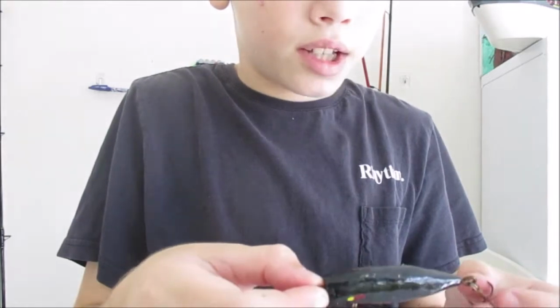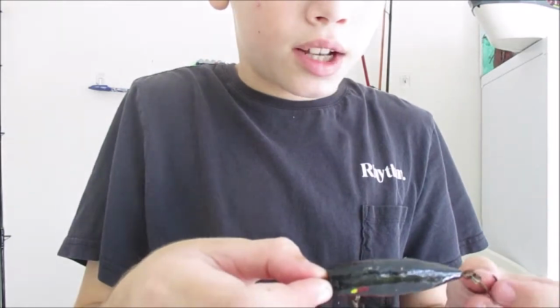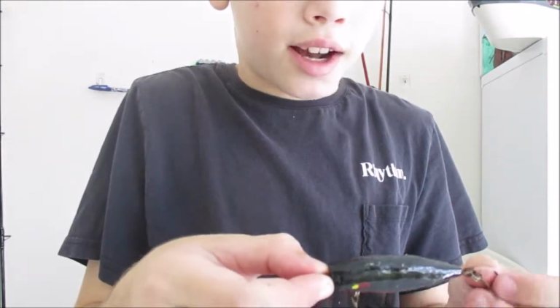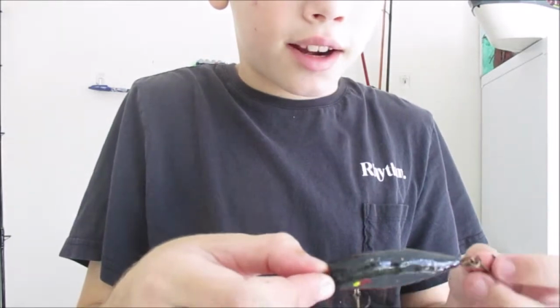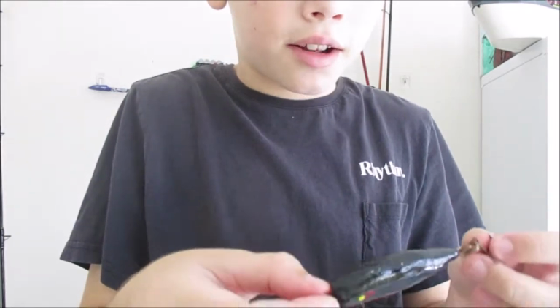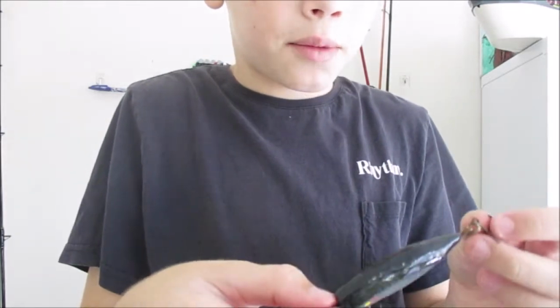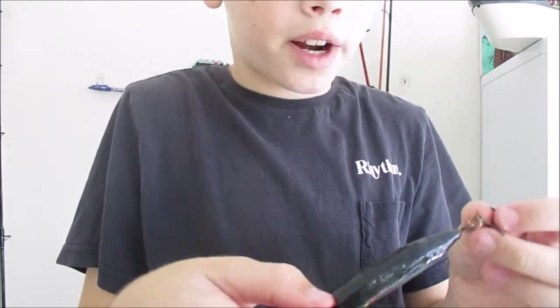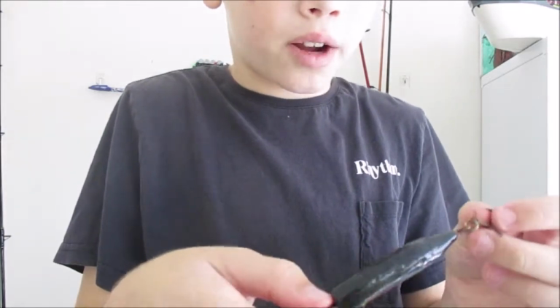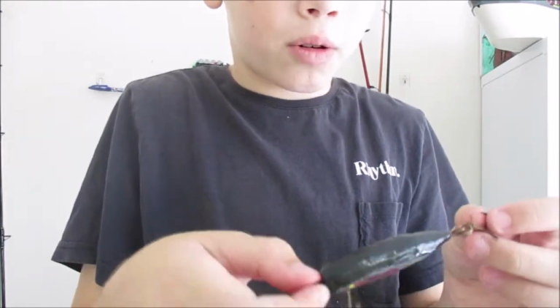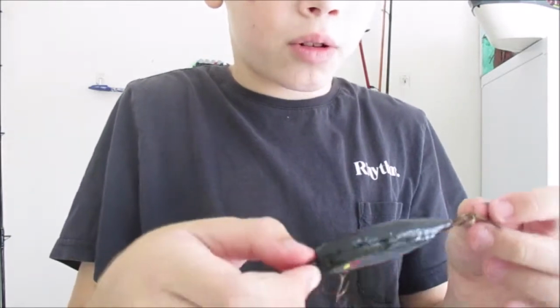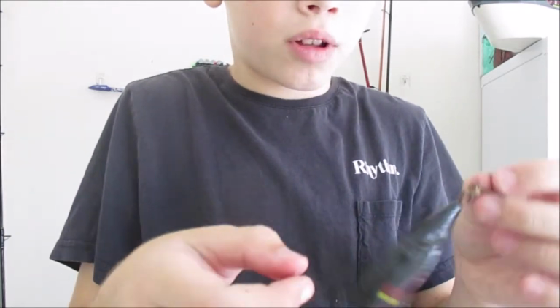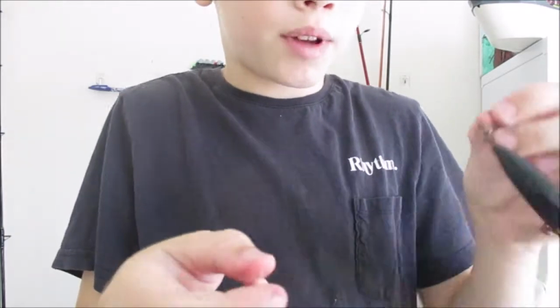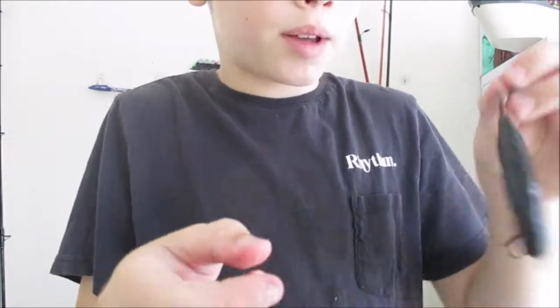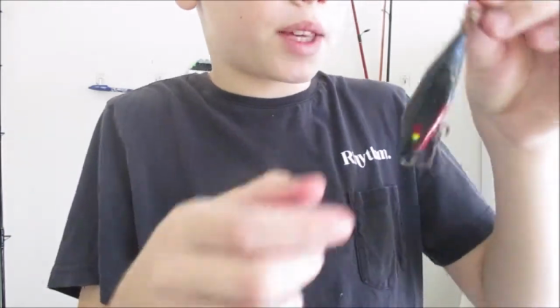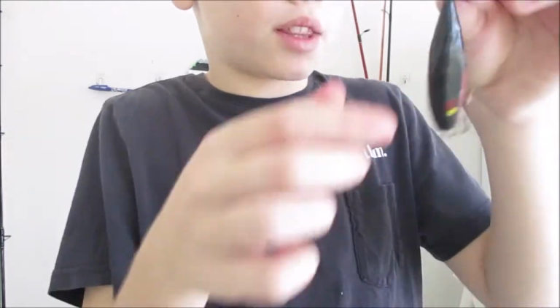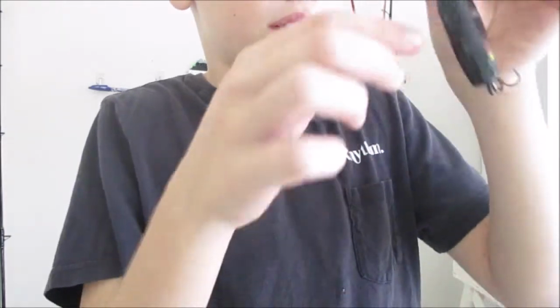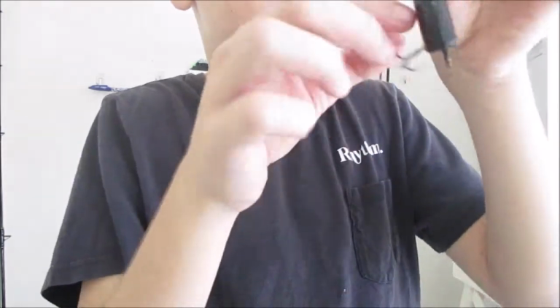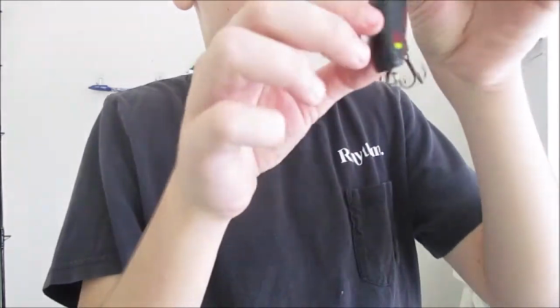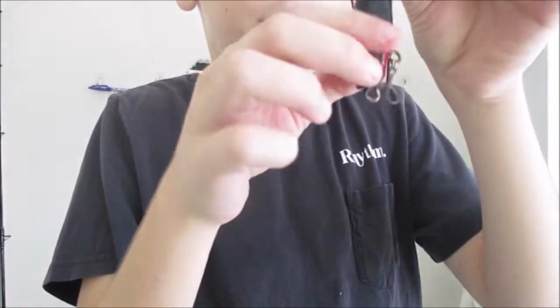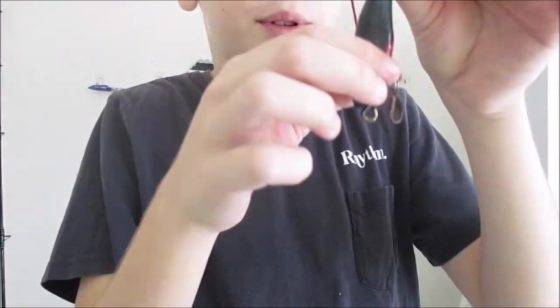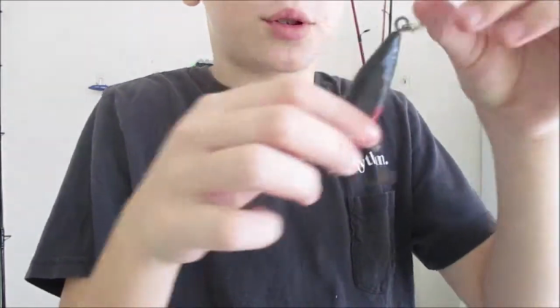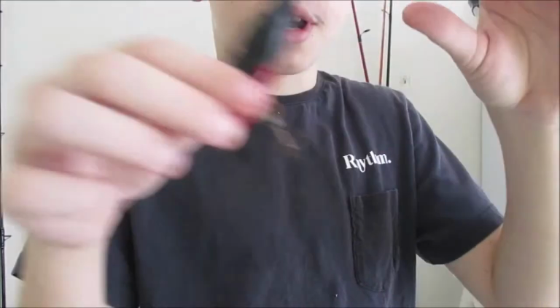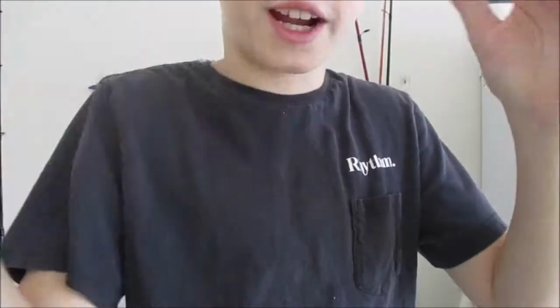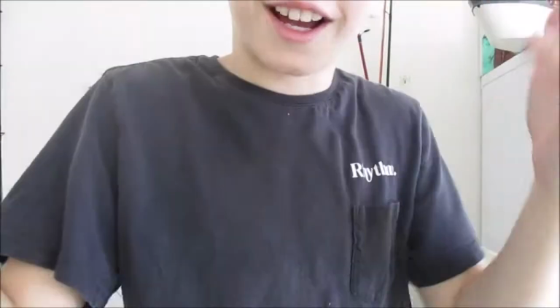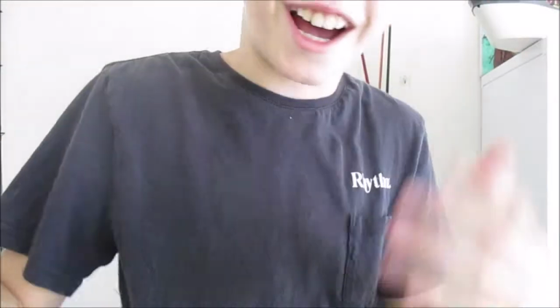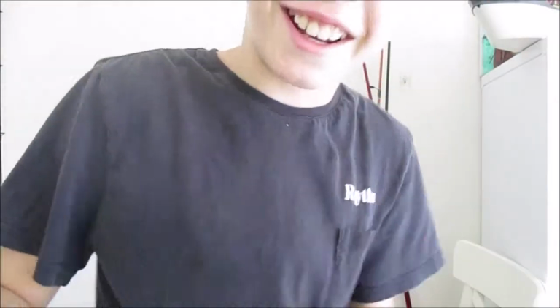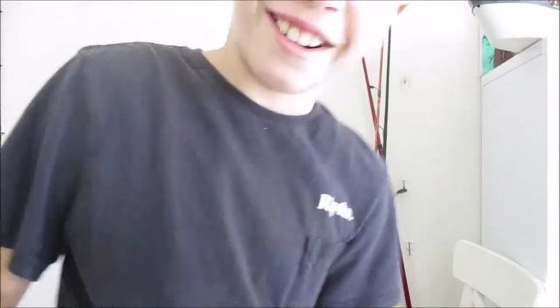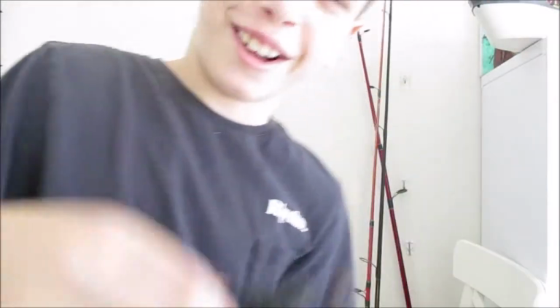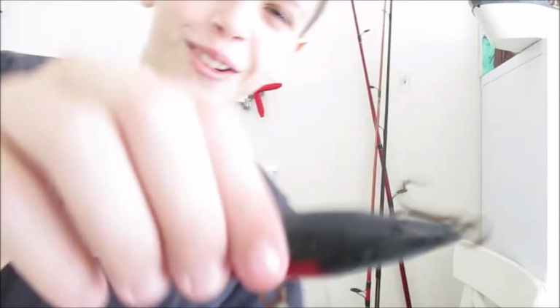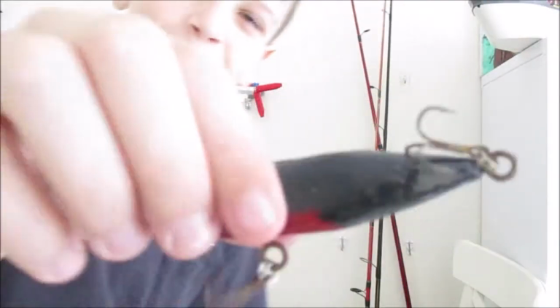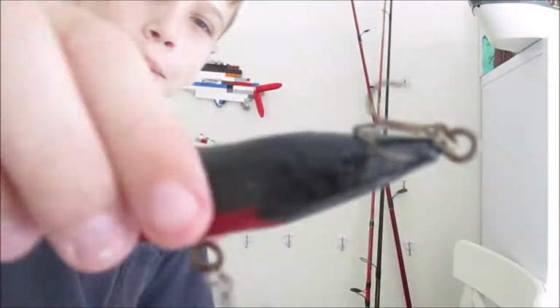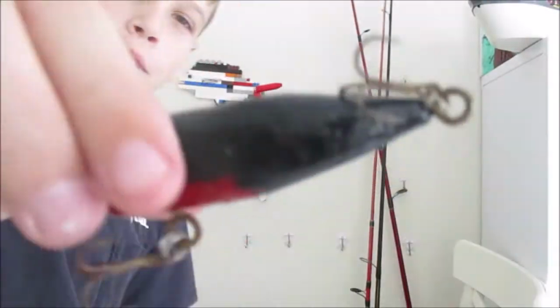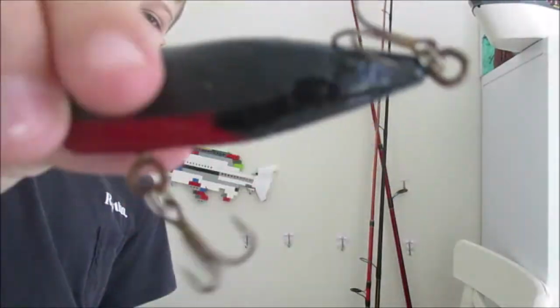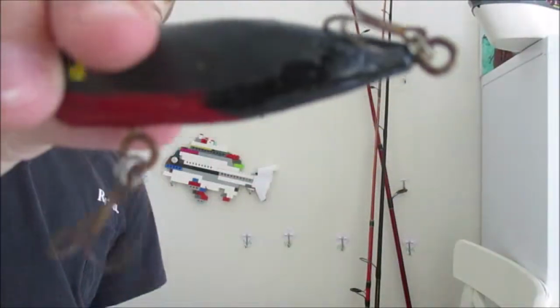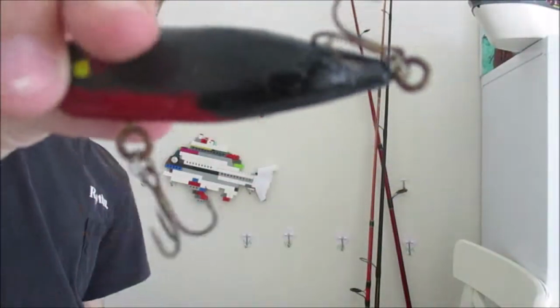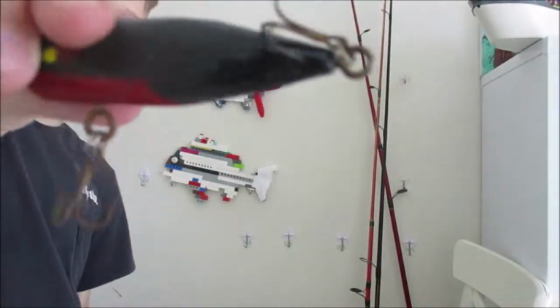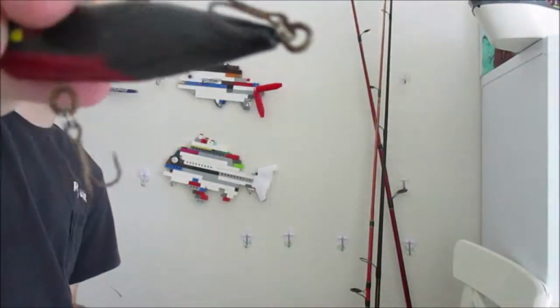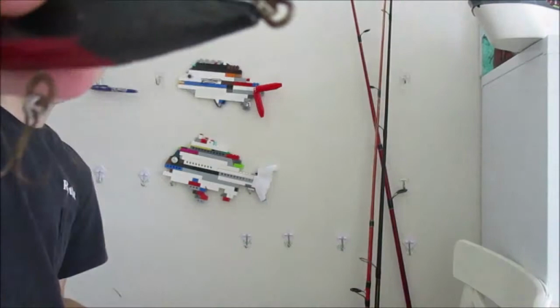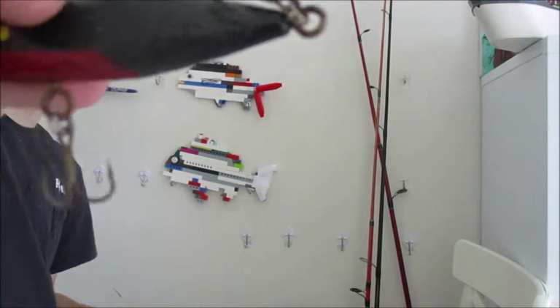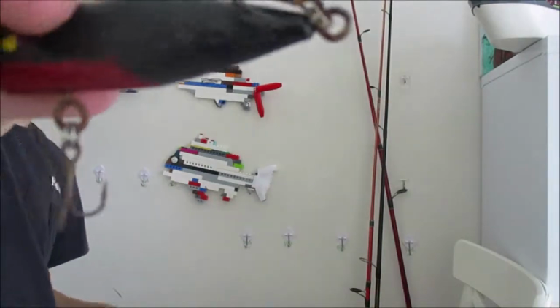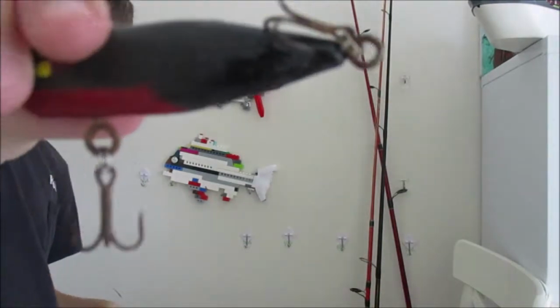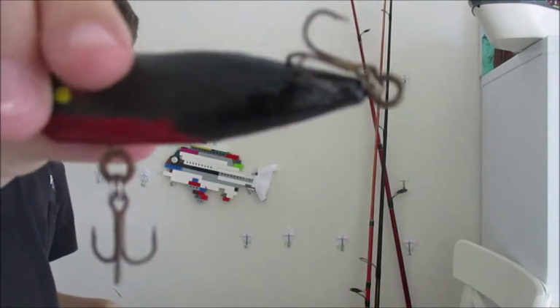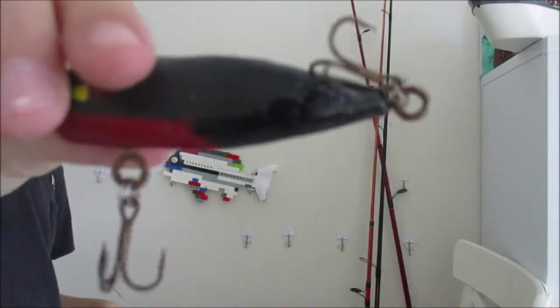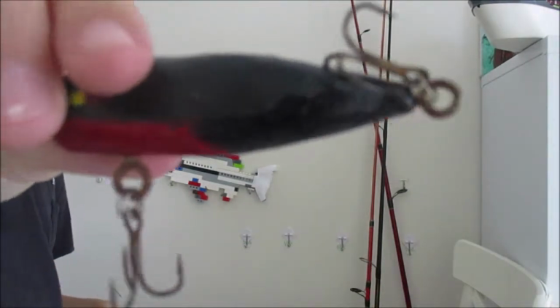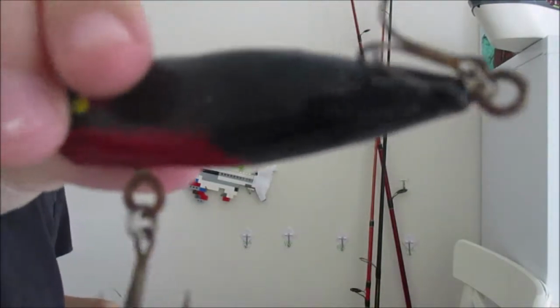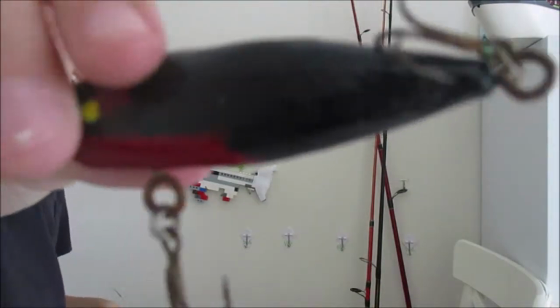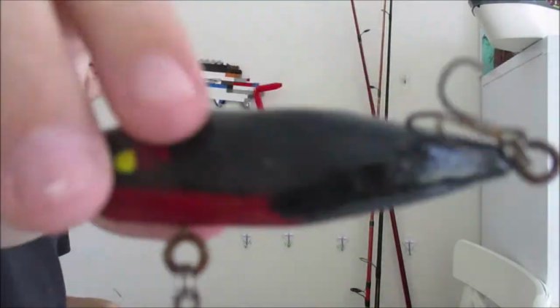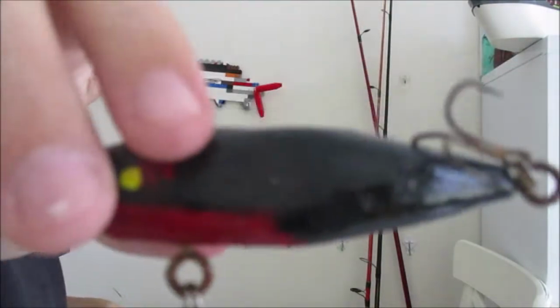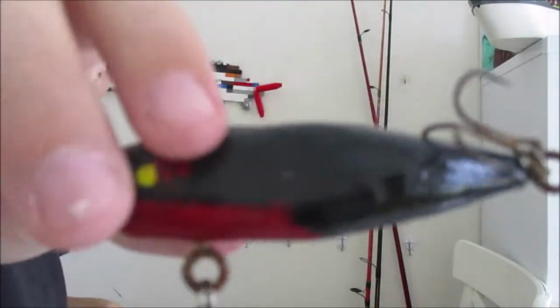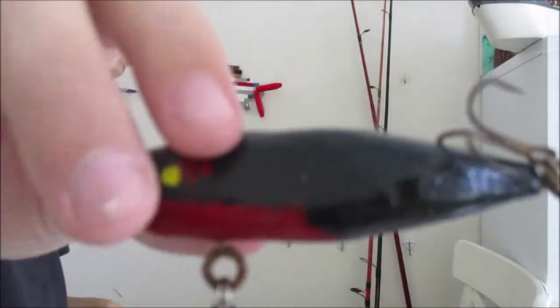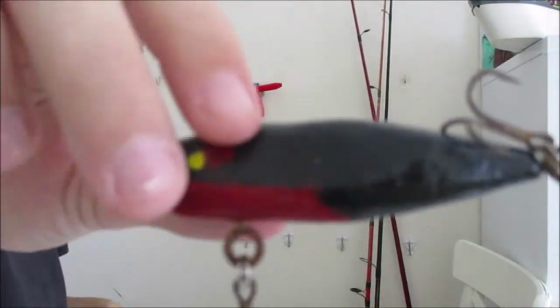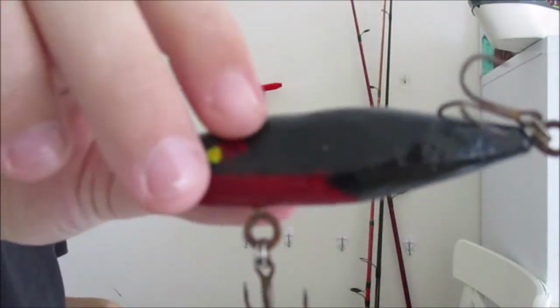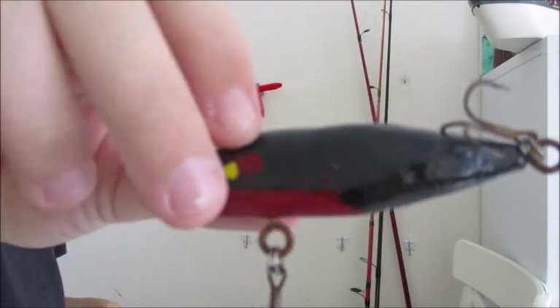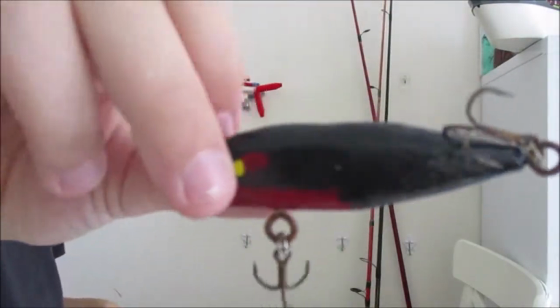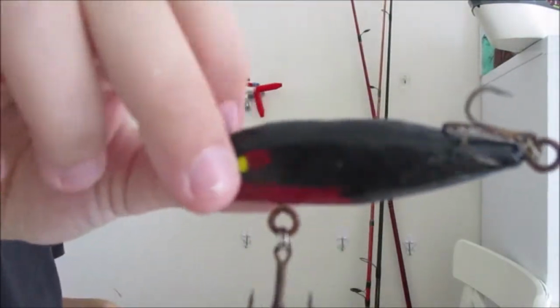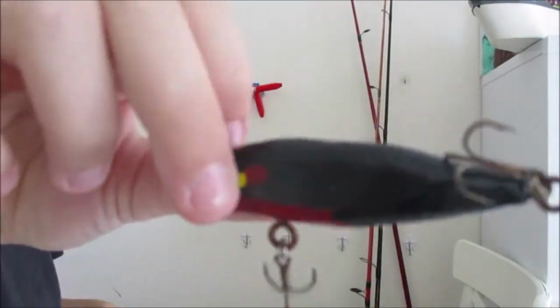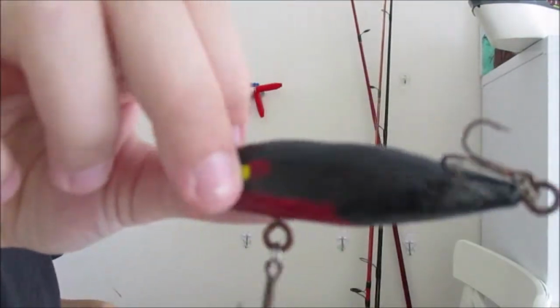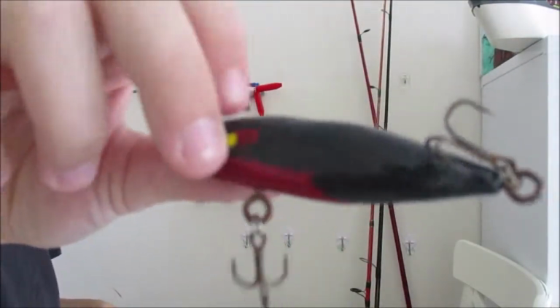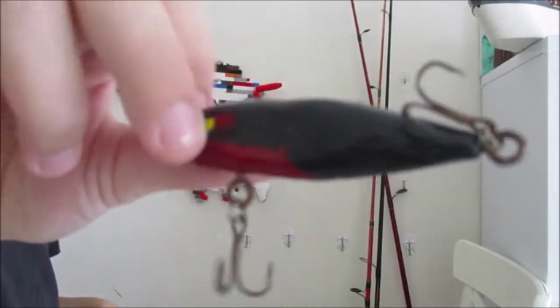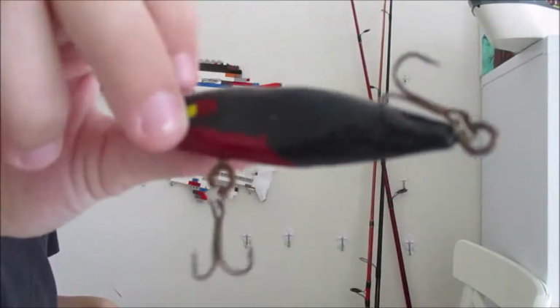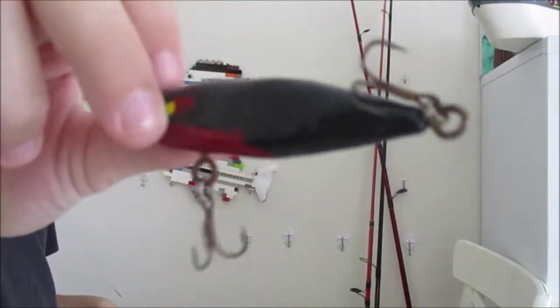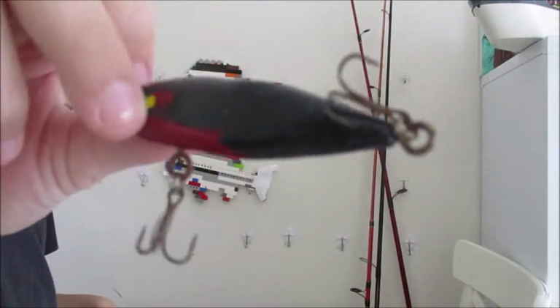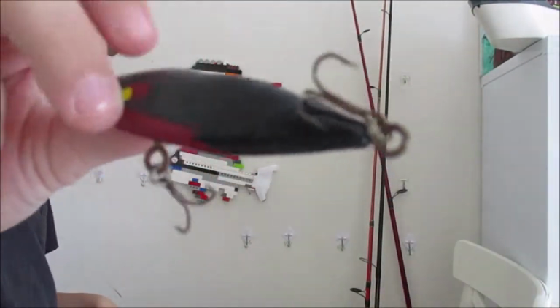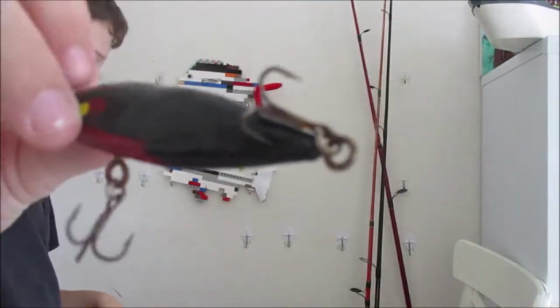I don't know what I call it — maybe the Super Striker, I don't know what I'm going to call this lure. But that's a good lure for you too.